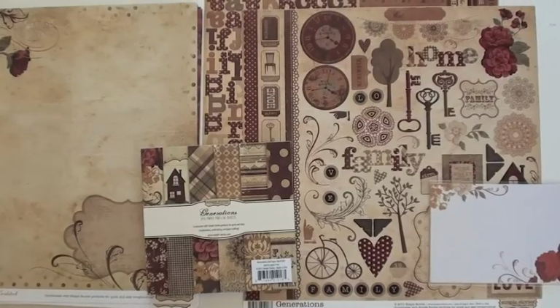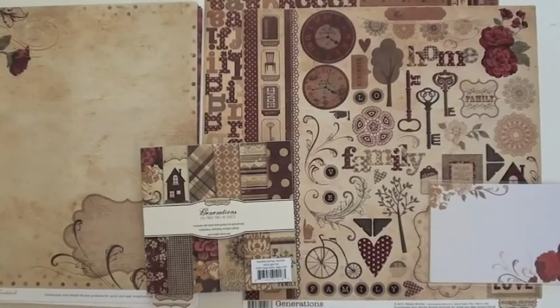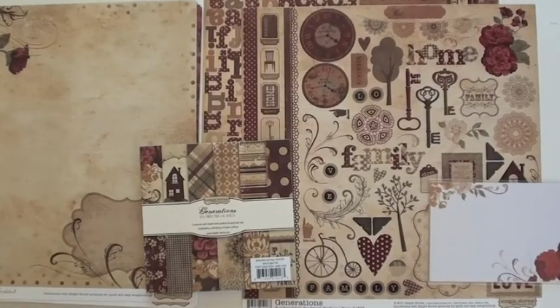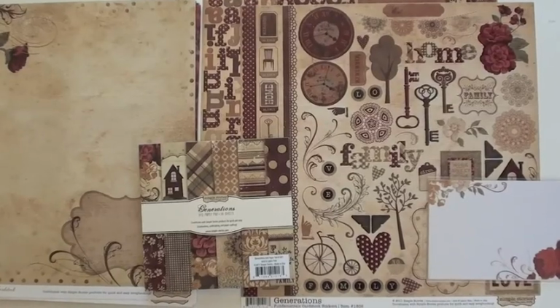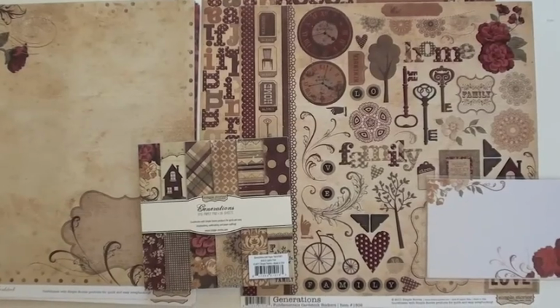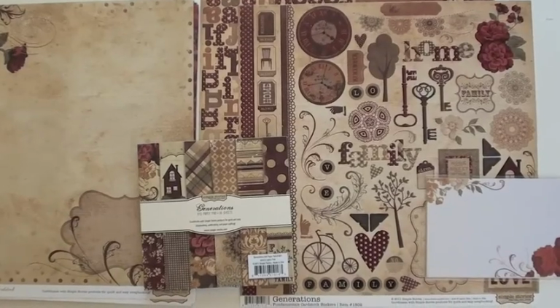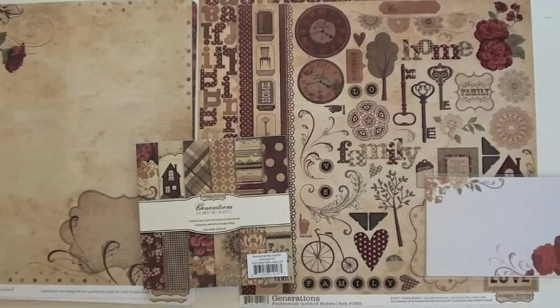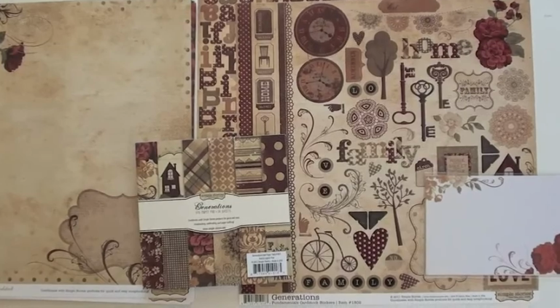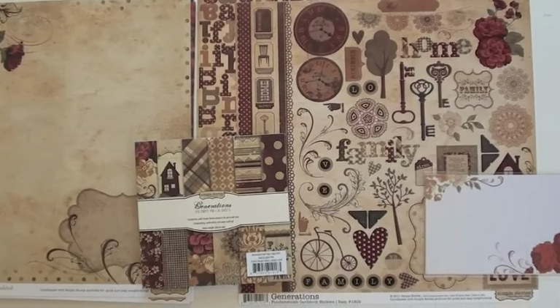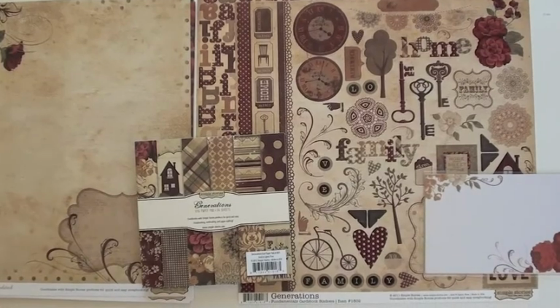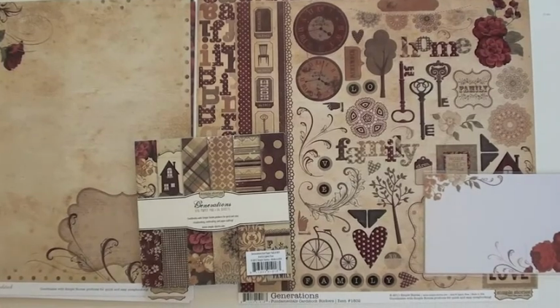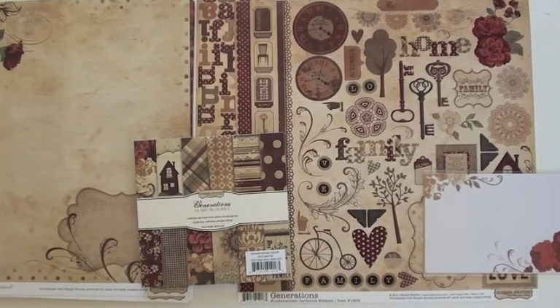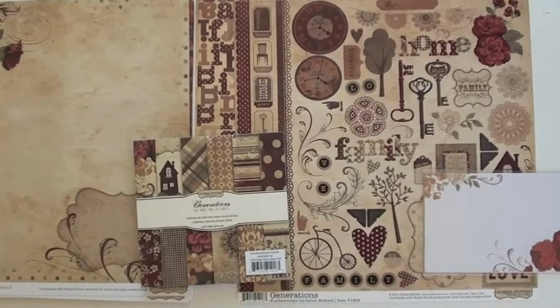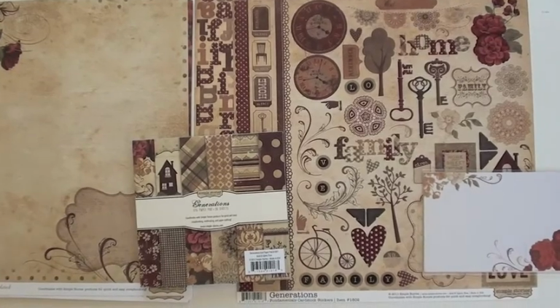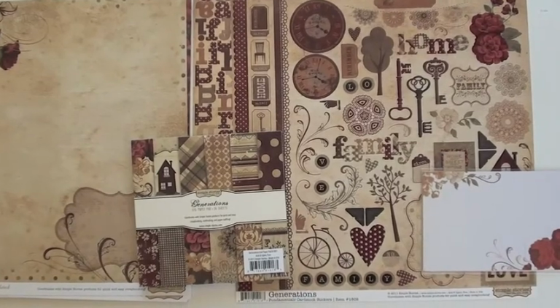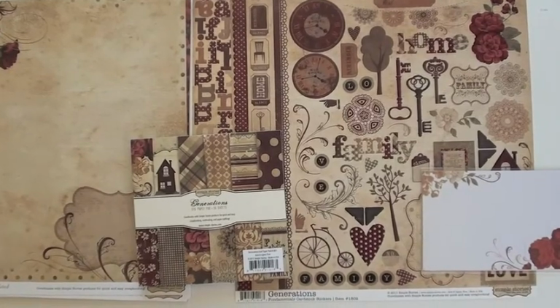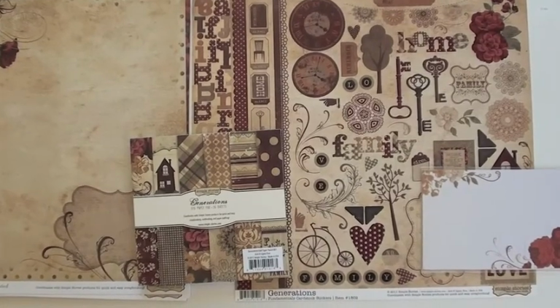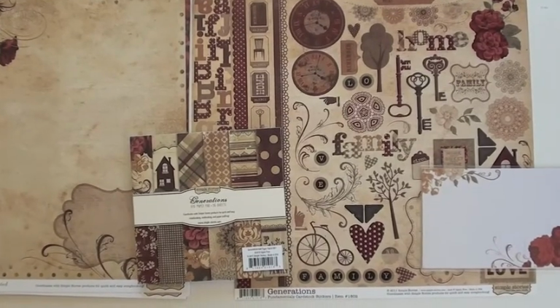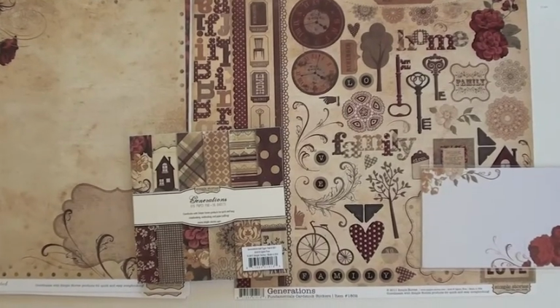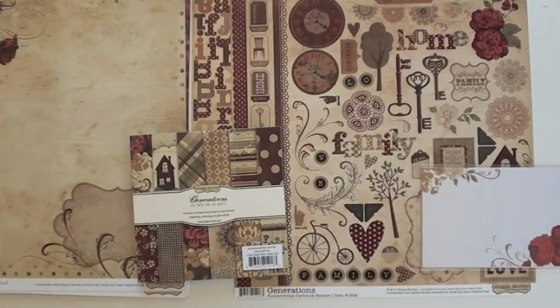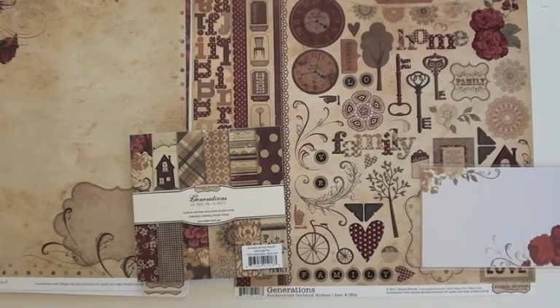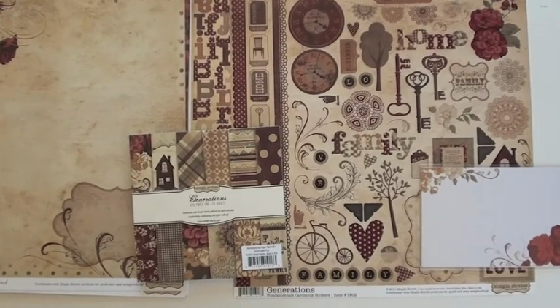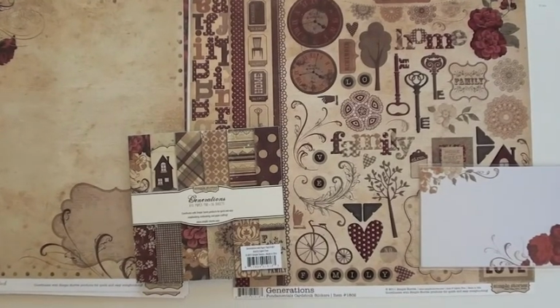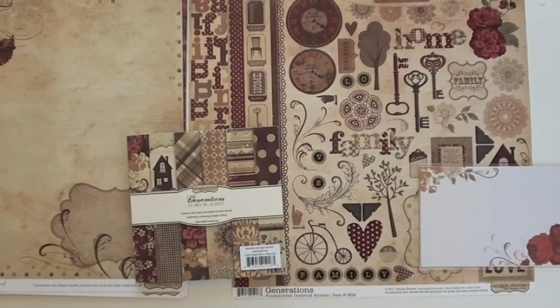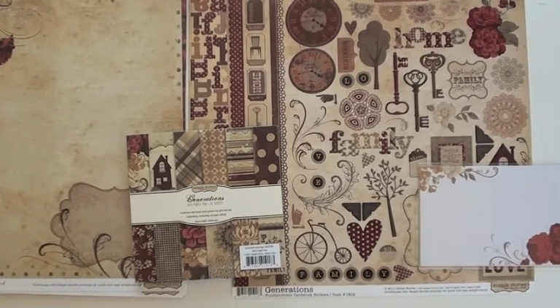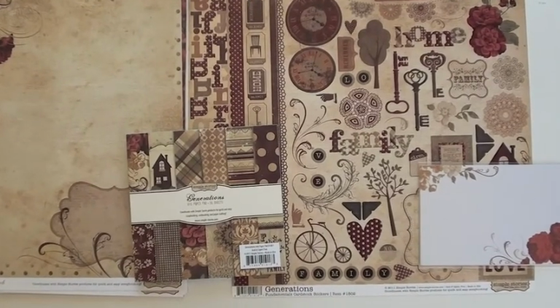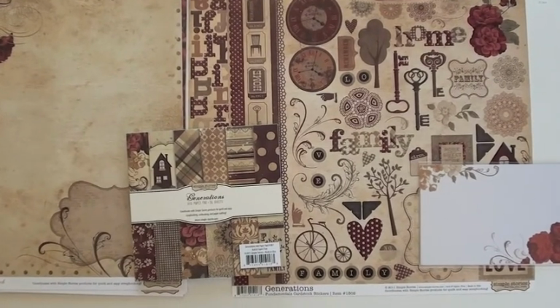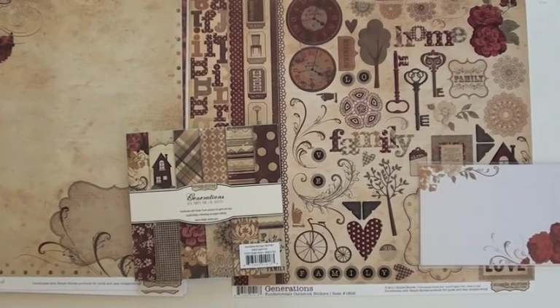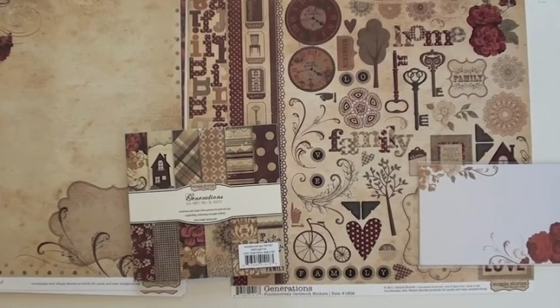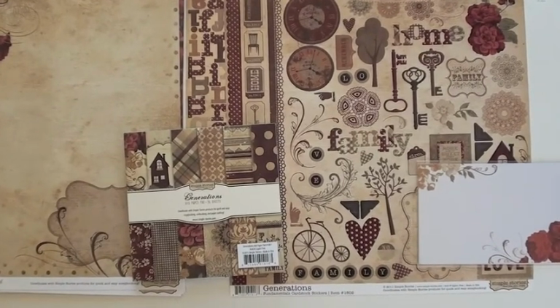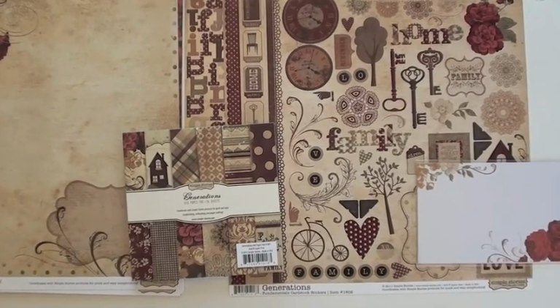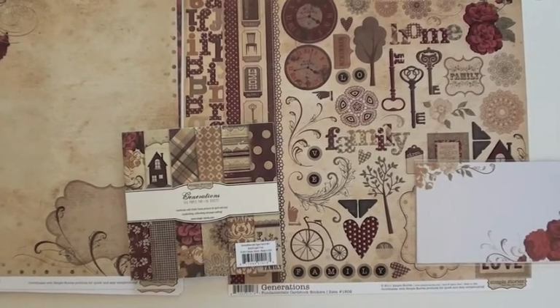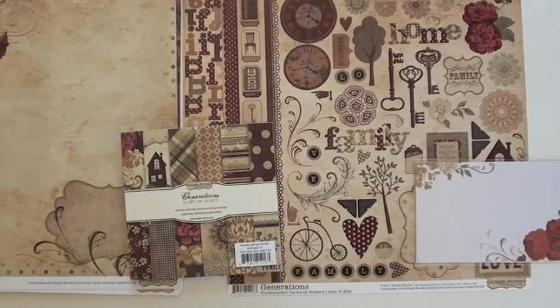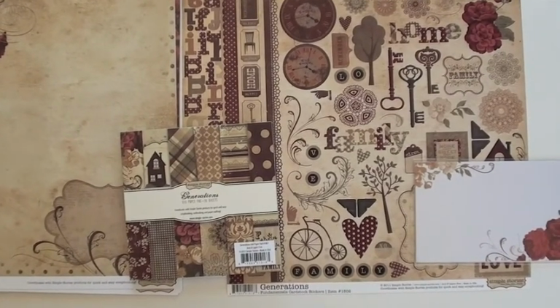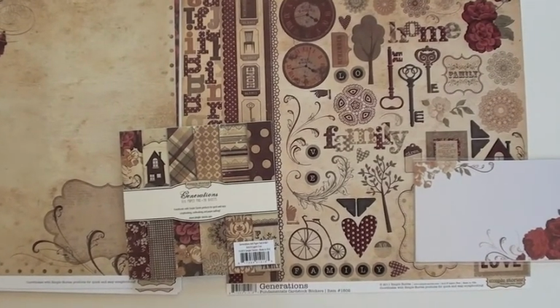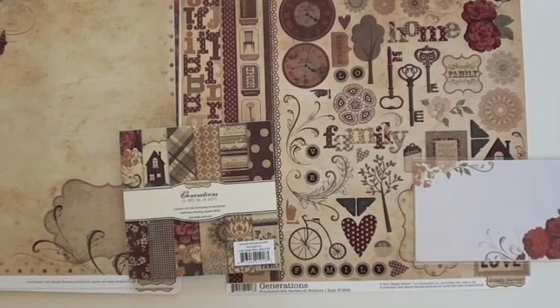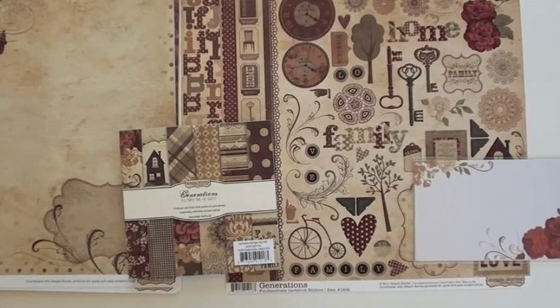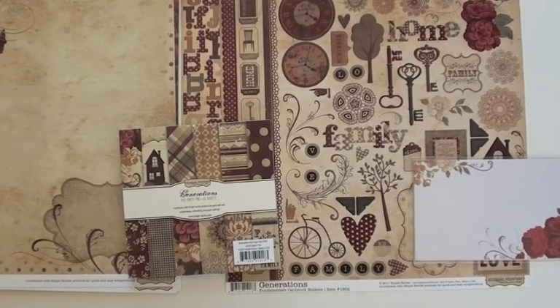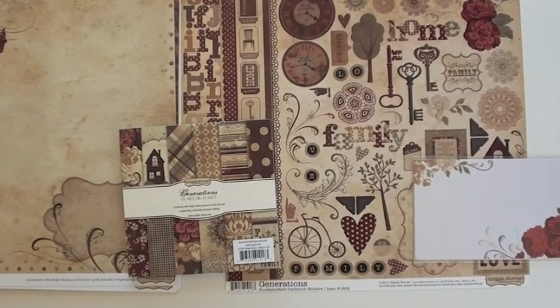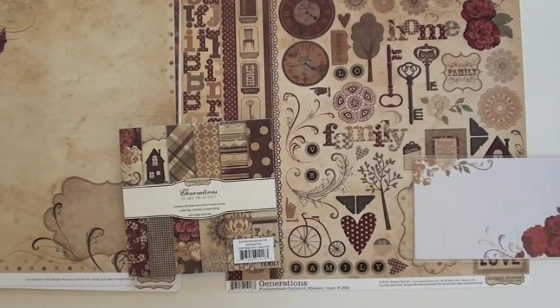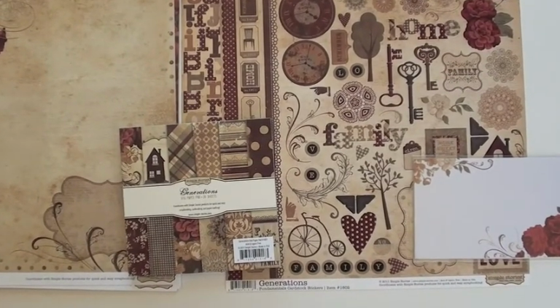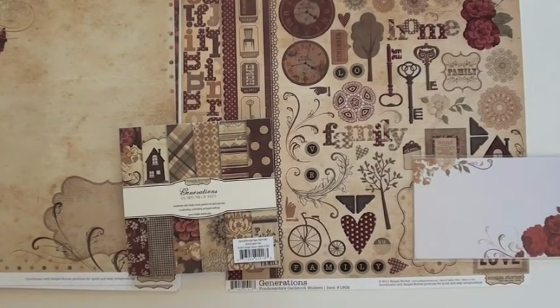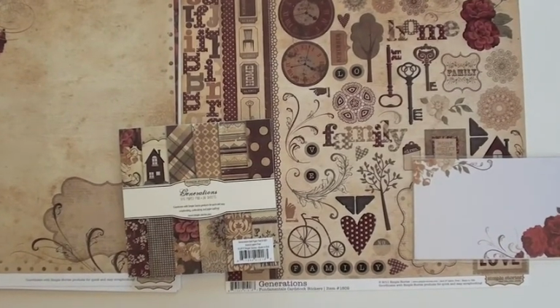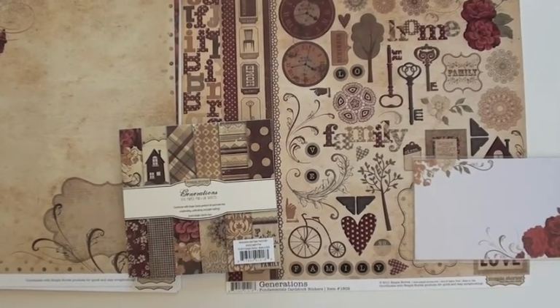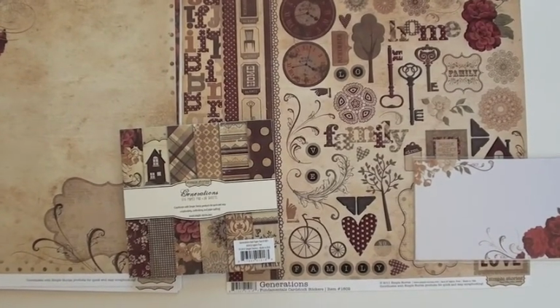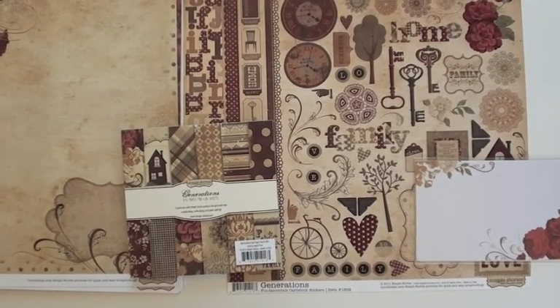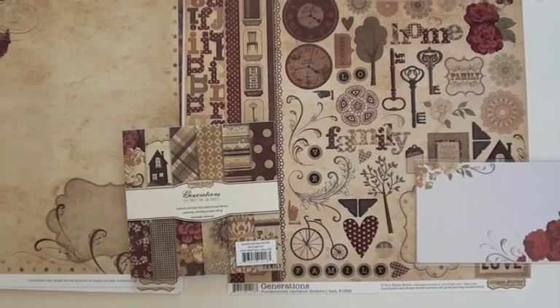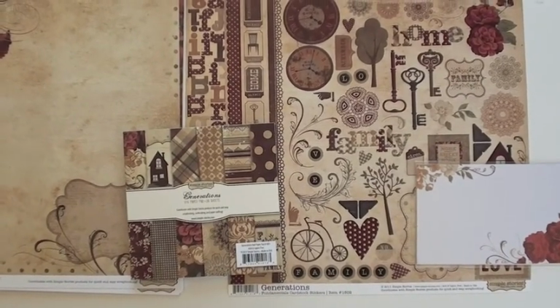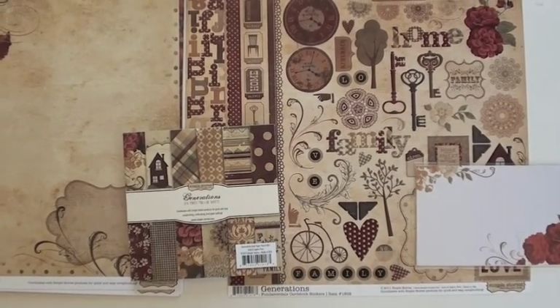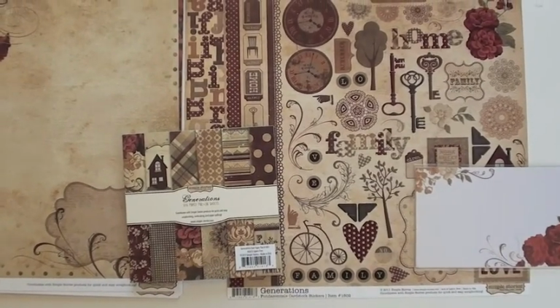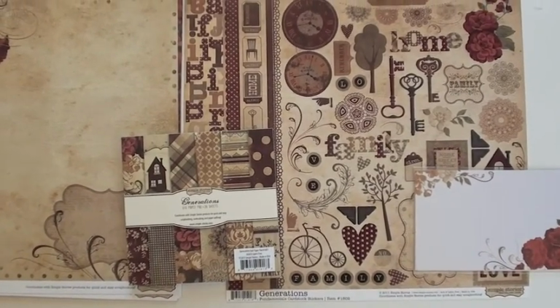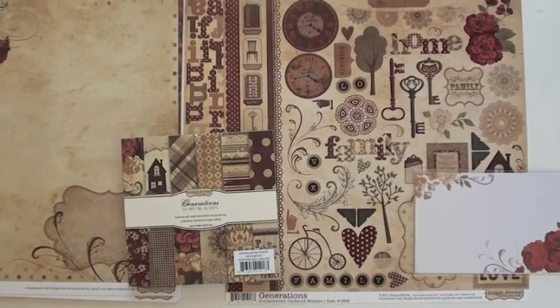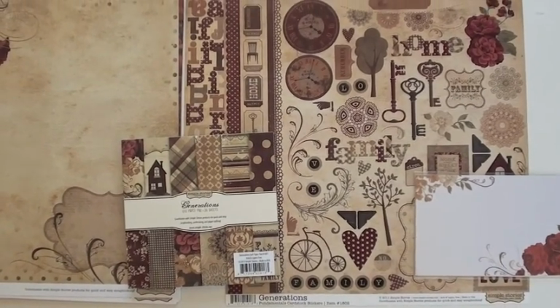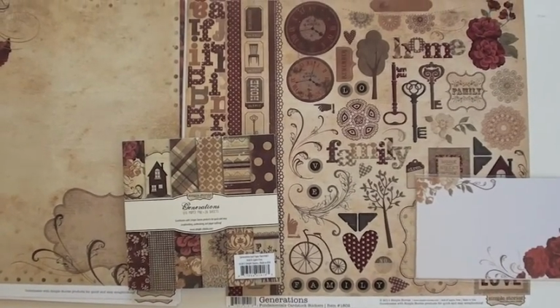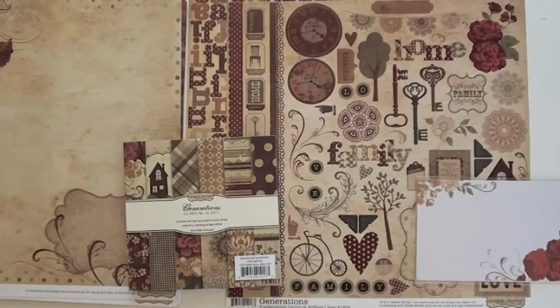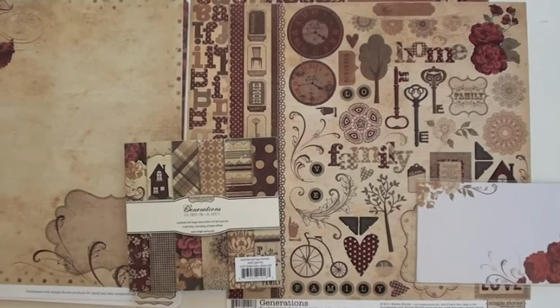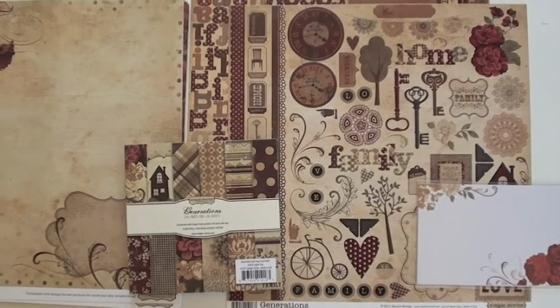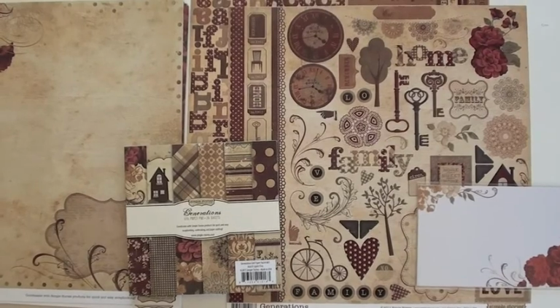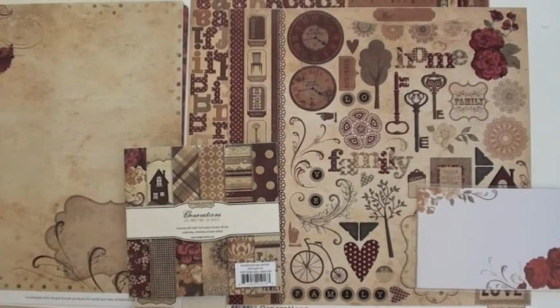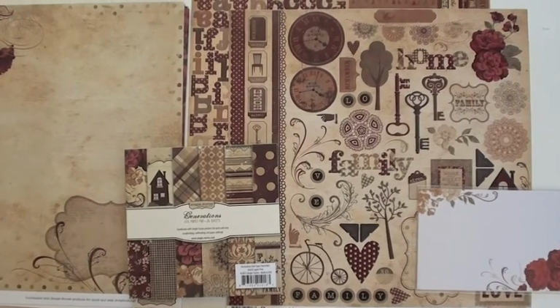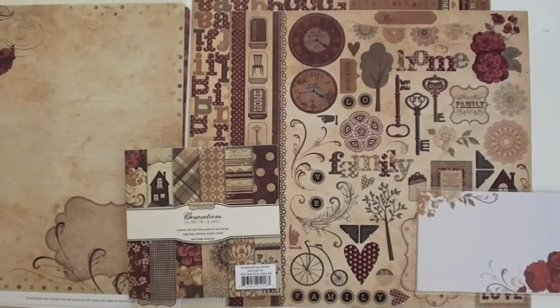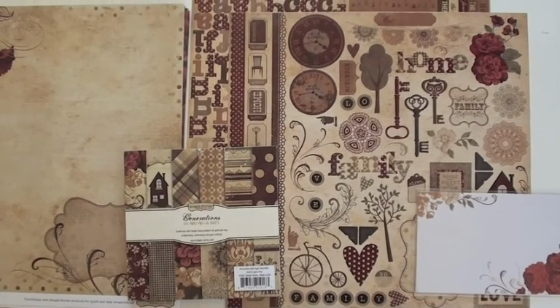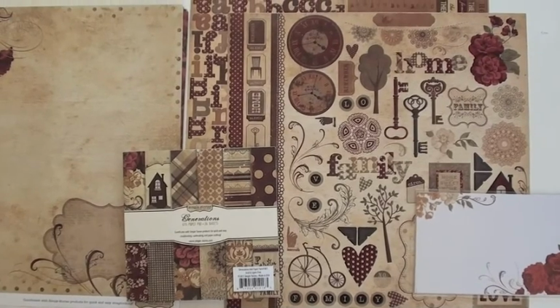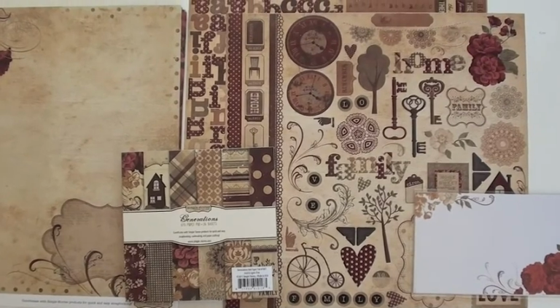We've got the family, home, Thanksgiving-y — all those fun things going on with a great collection from Simple Stories.